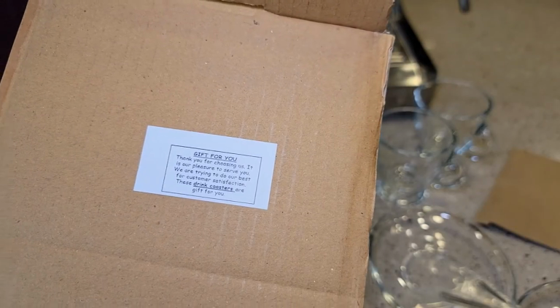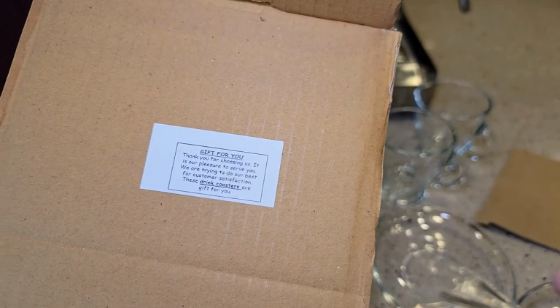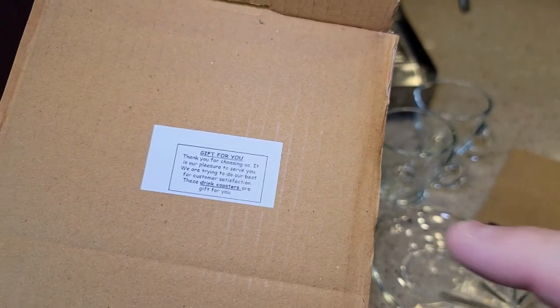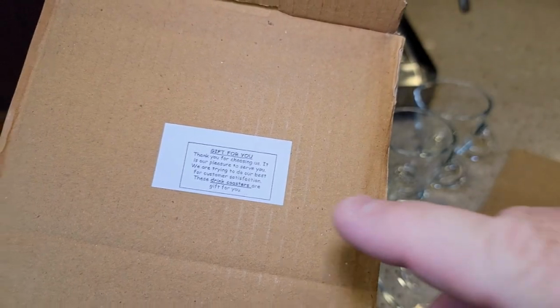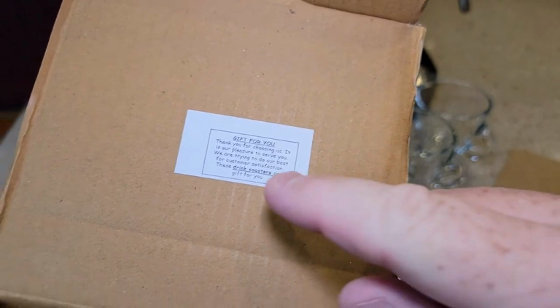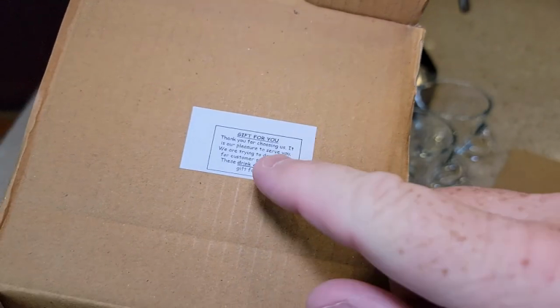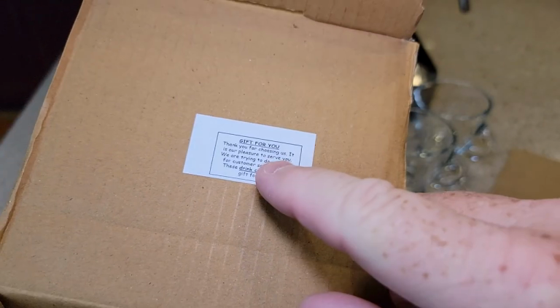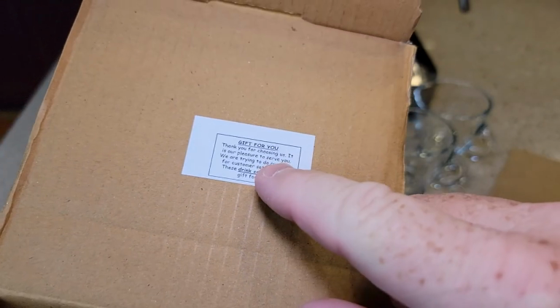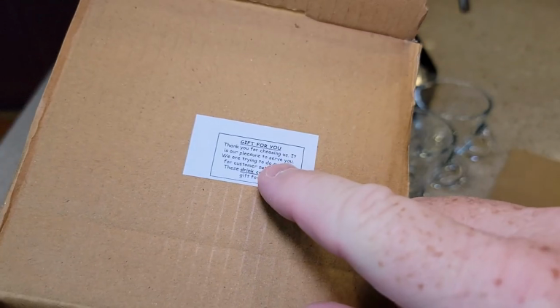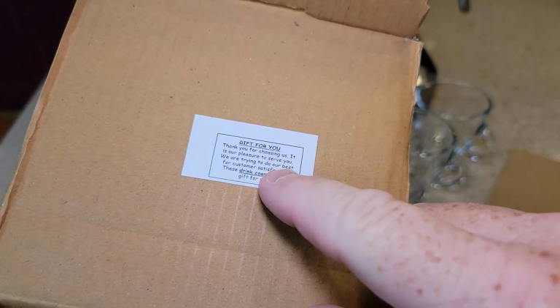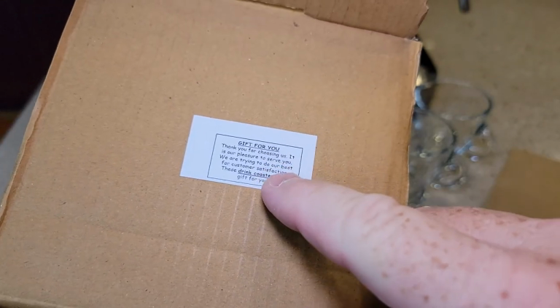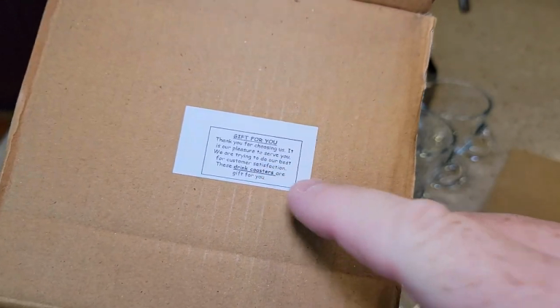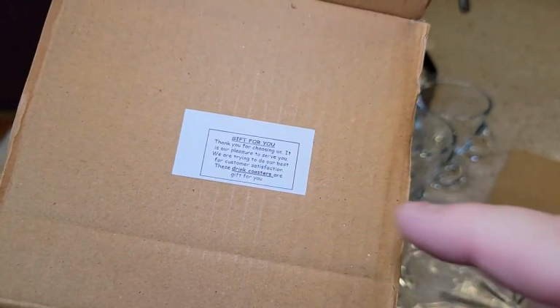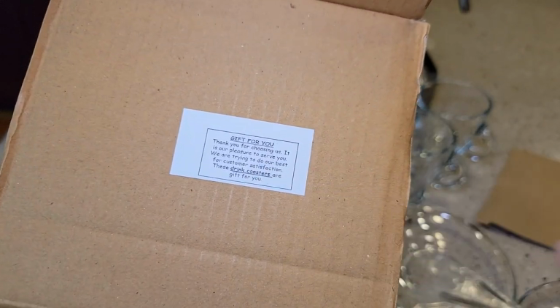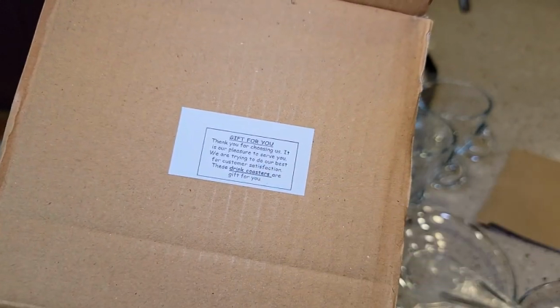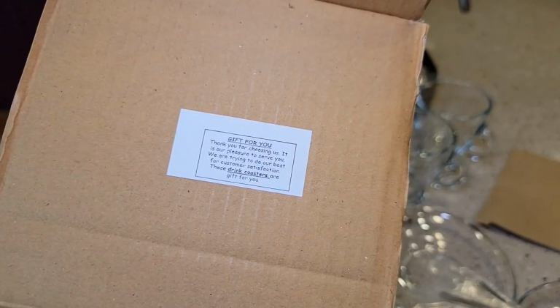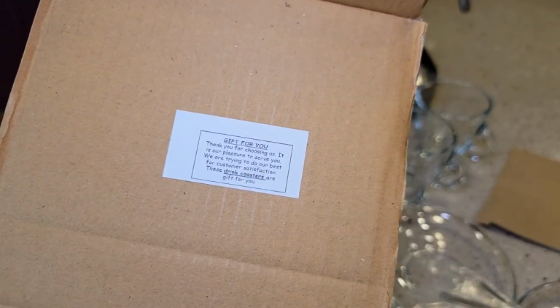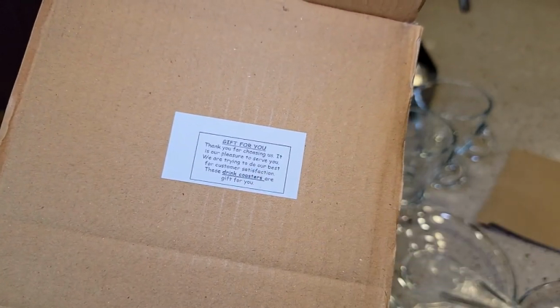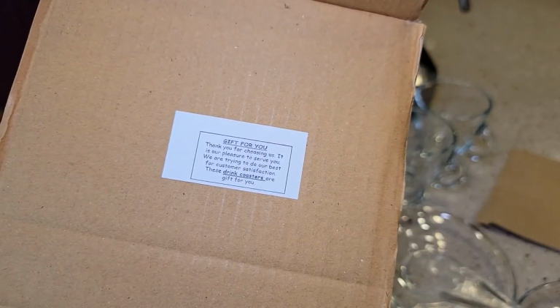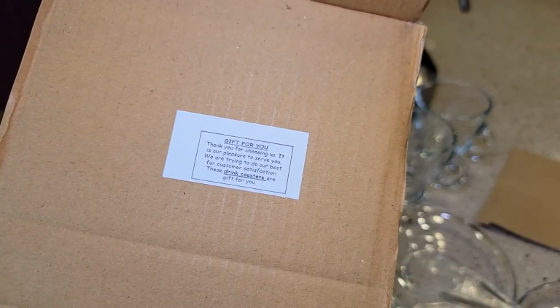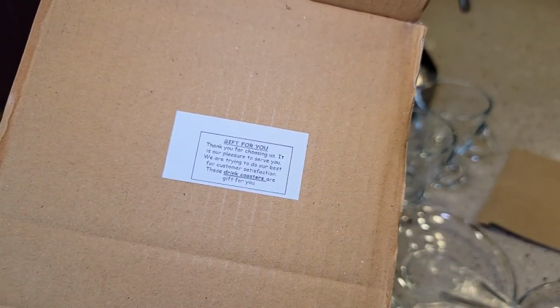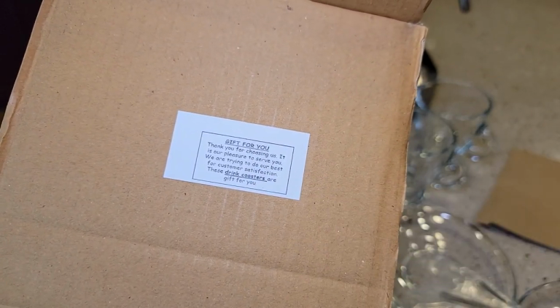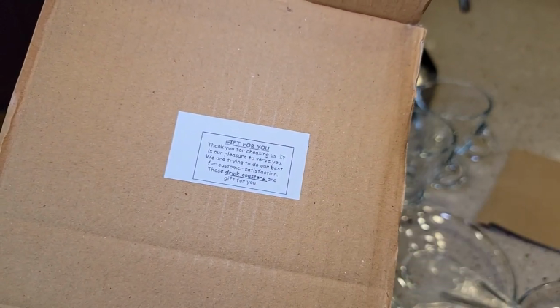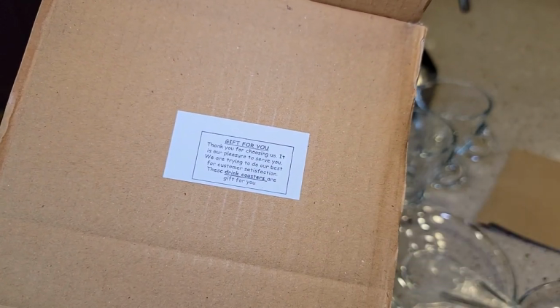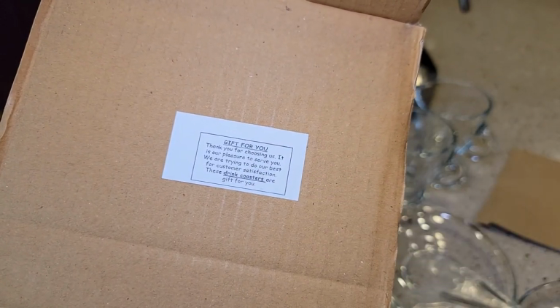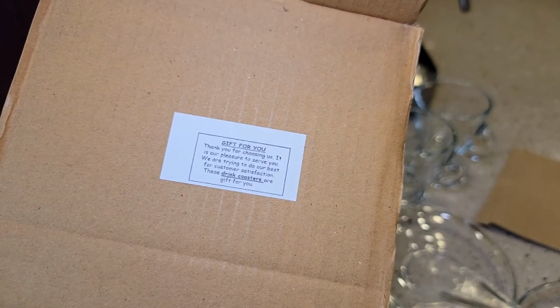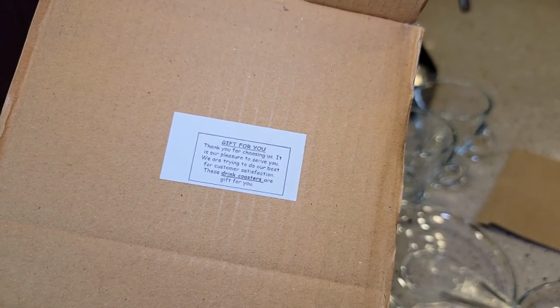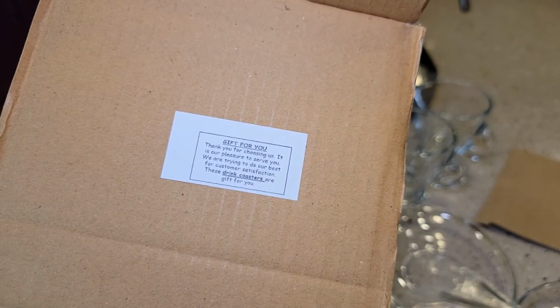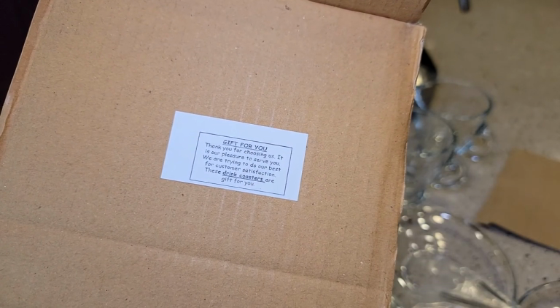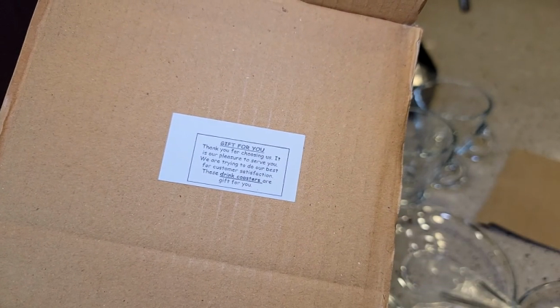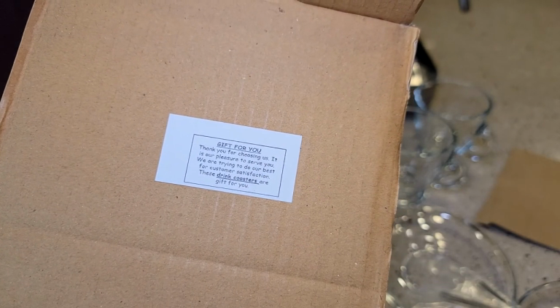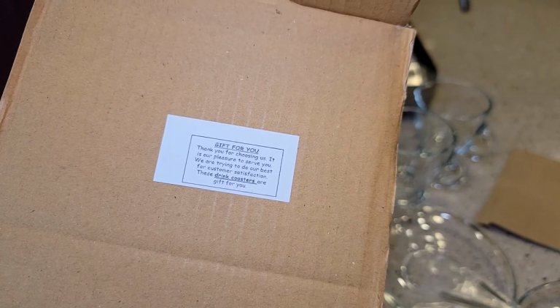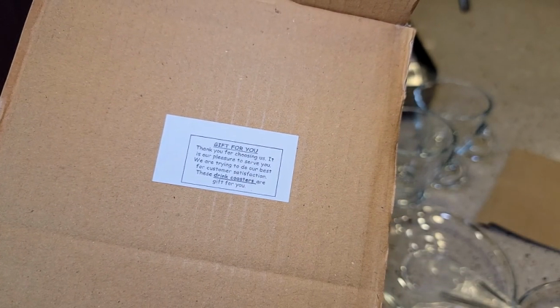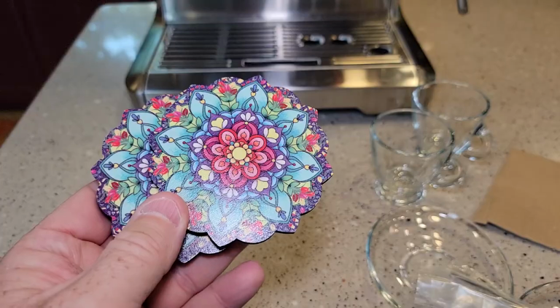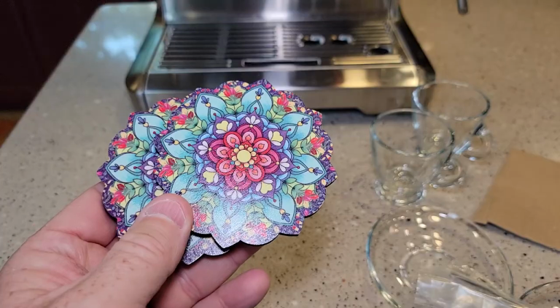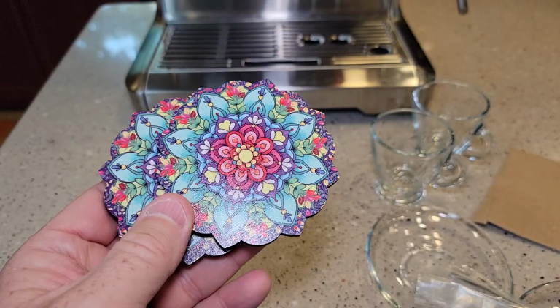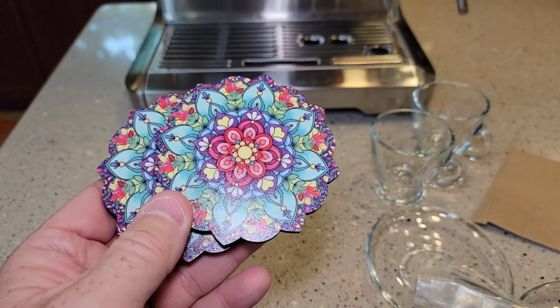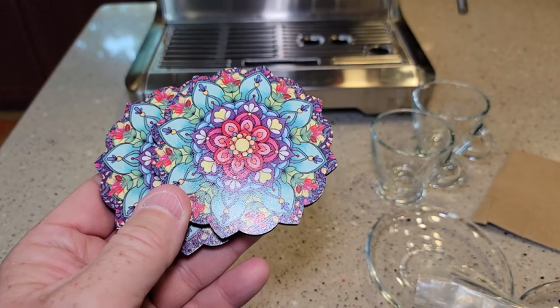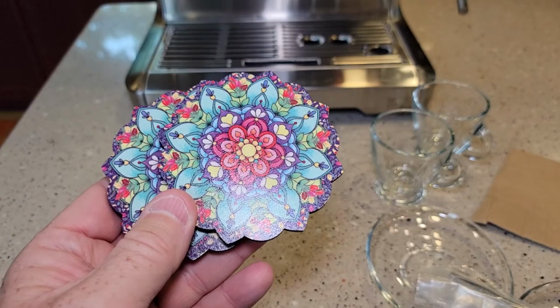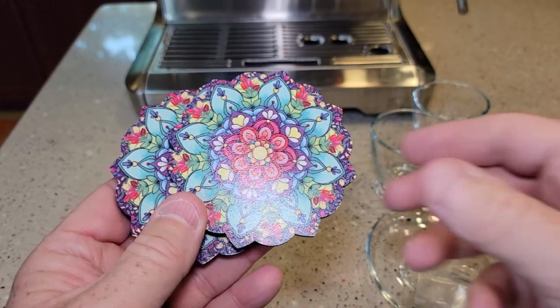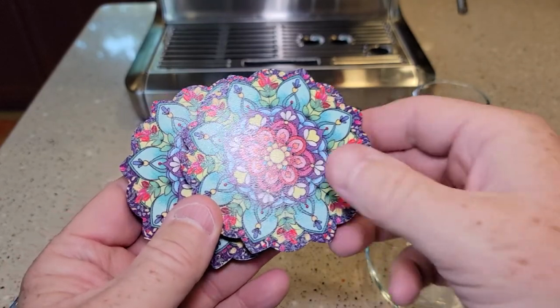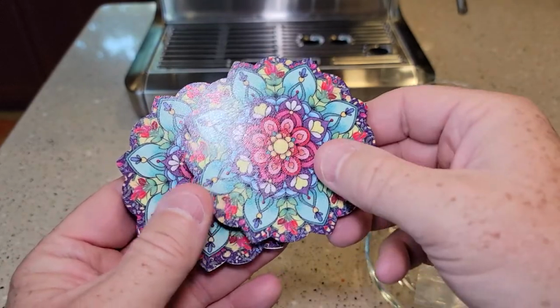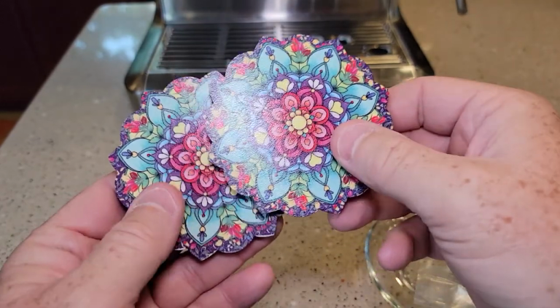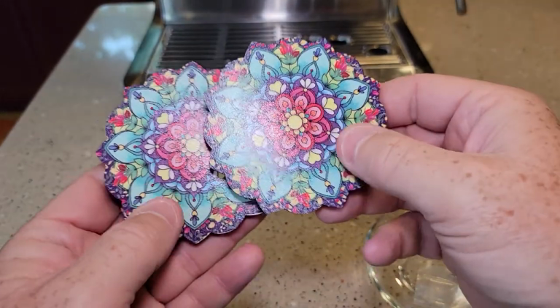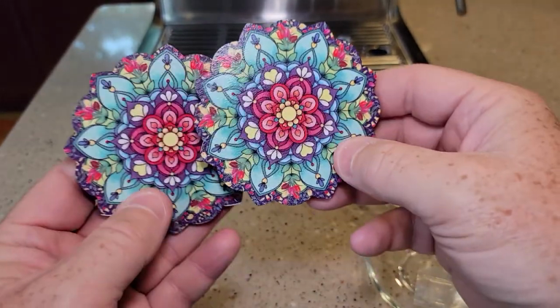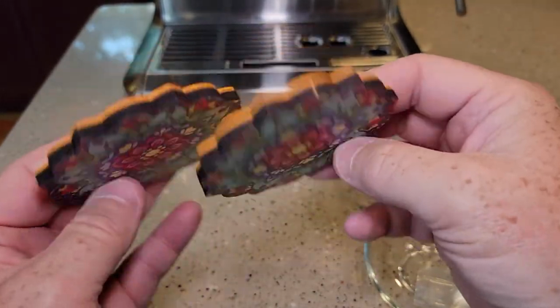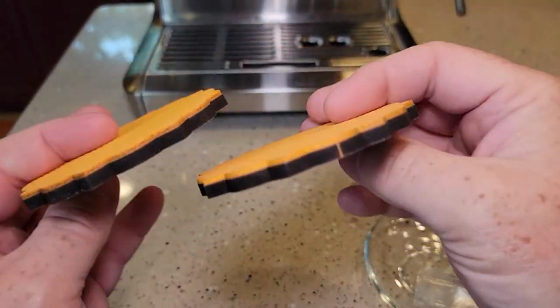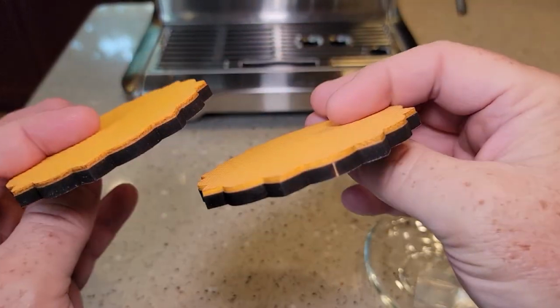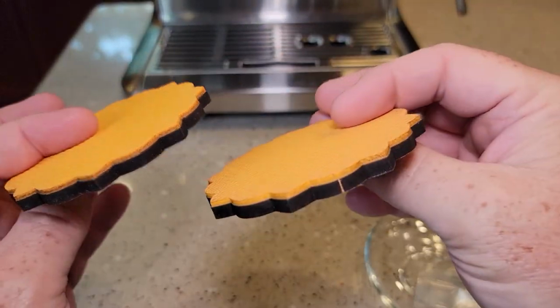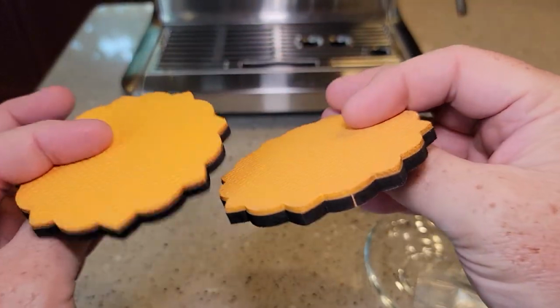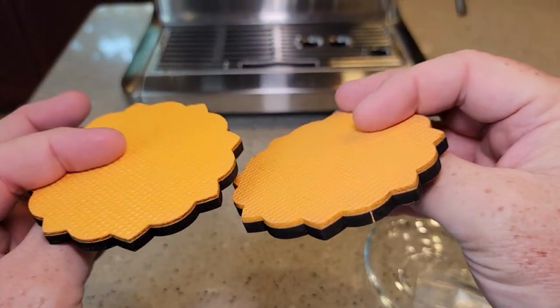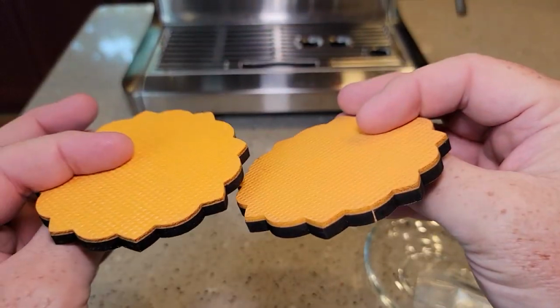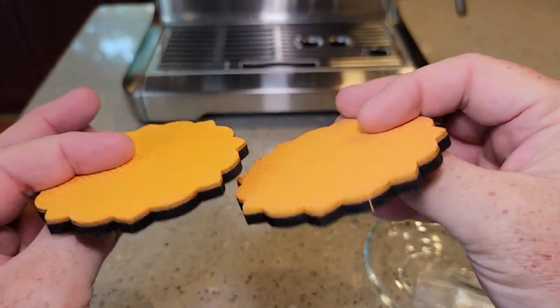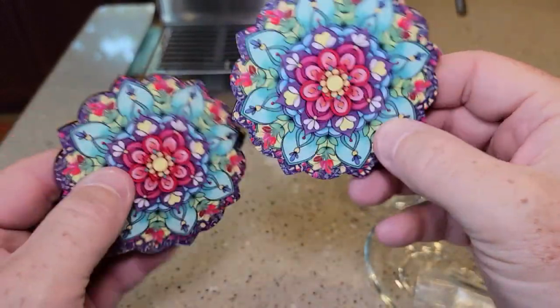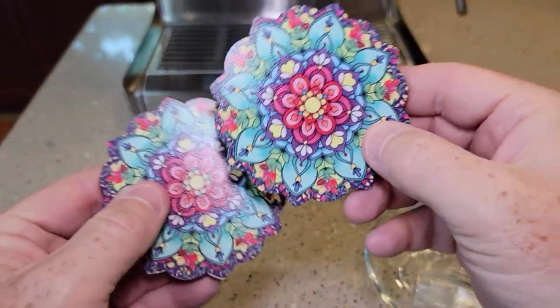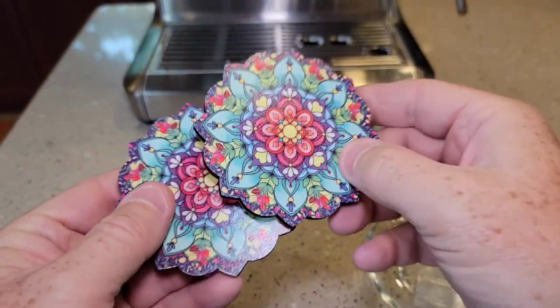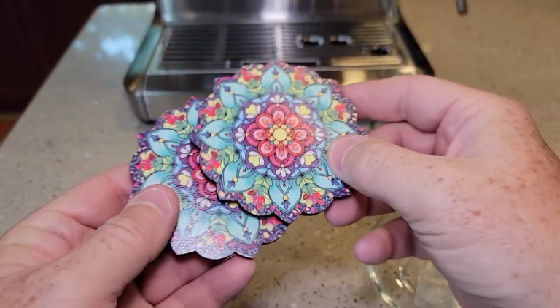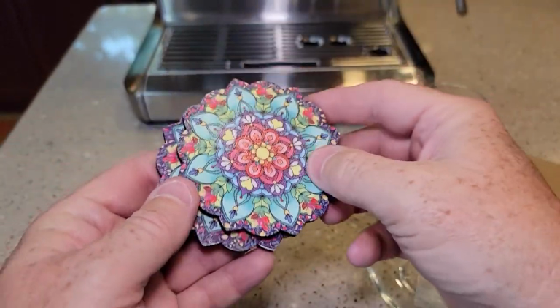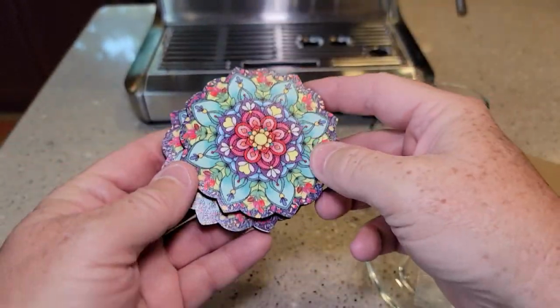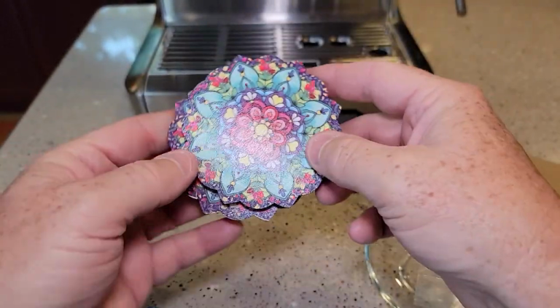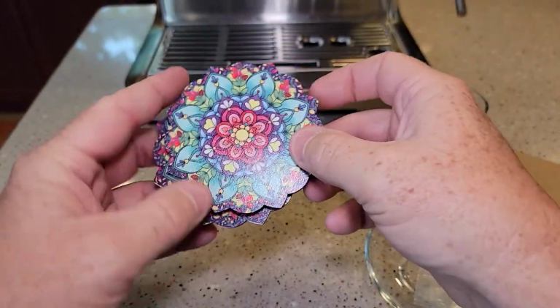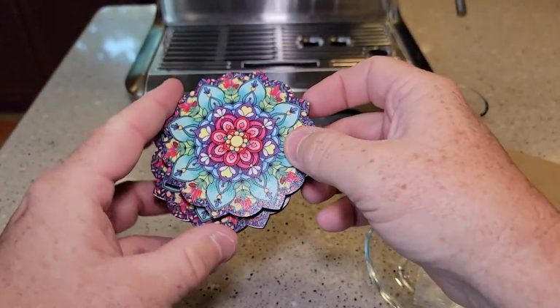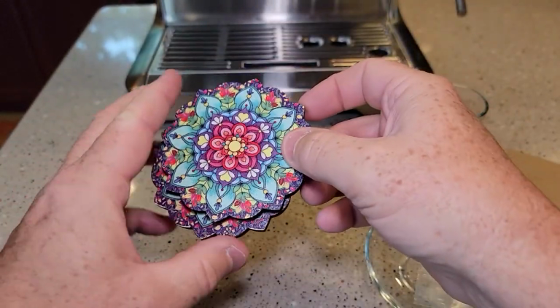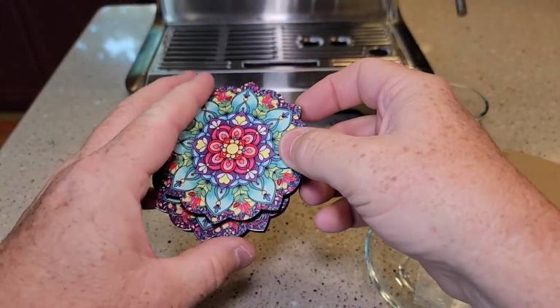It does have a little note that says there's a gift for you. Looks like two coasters — pretty nice coasters.